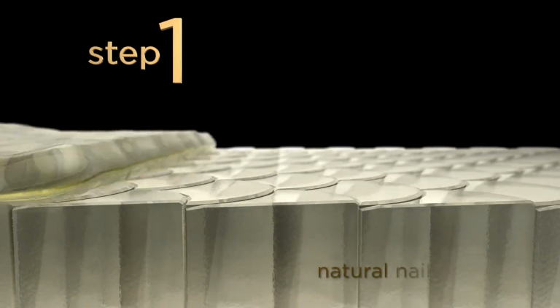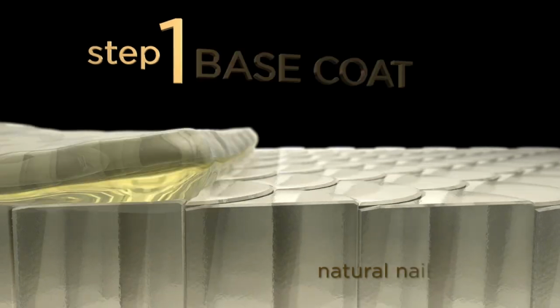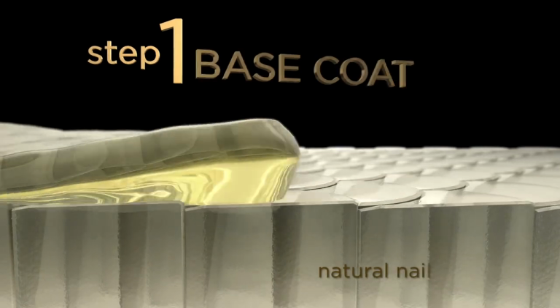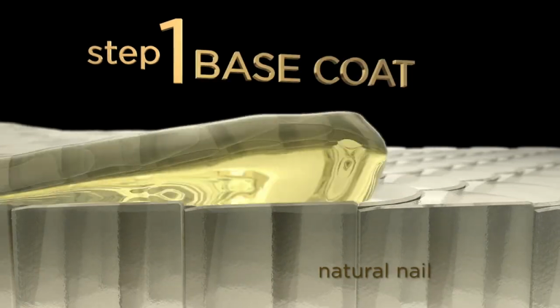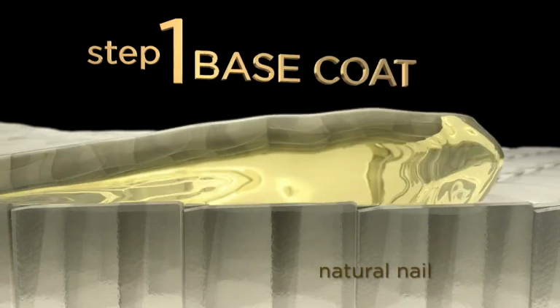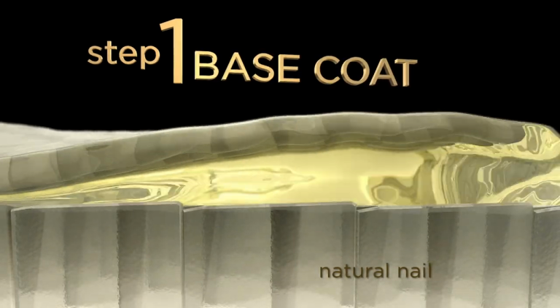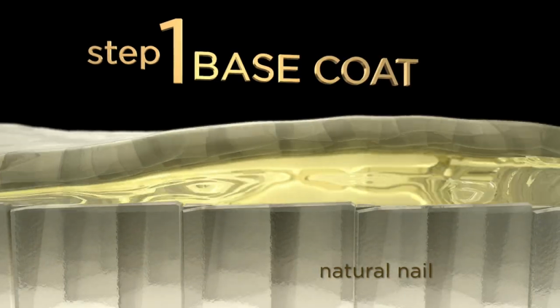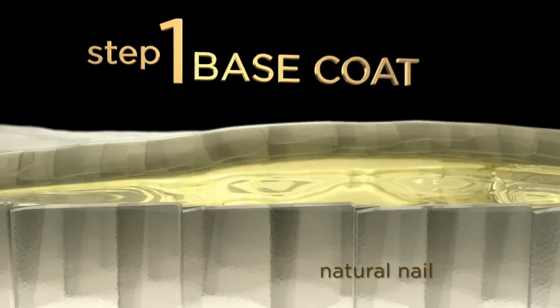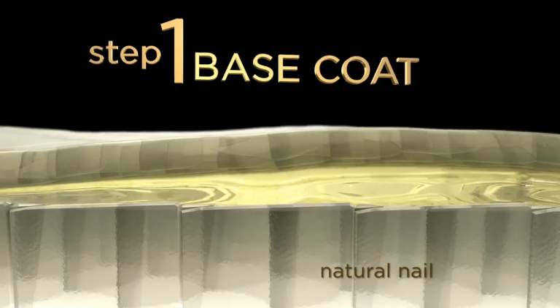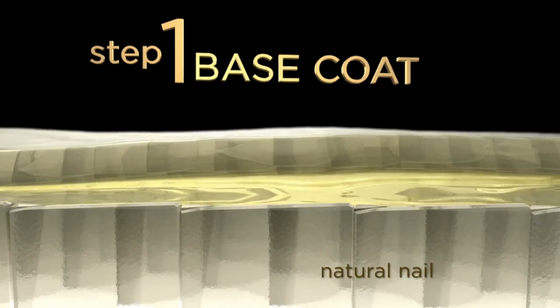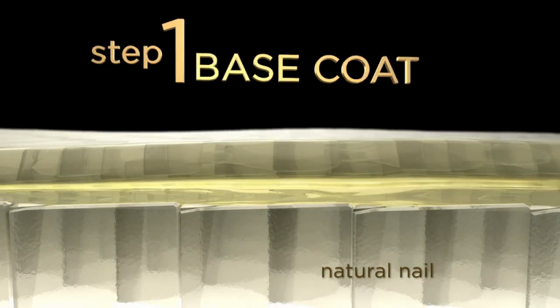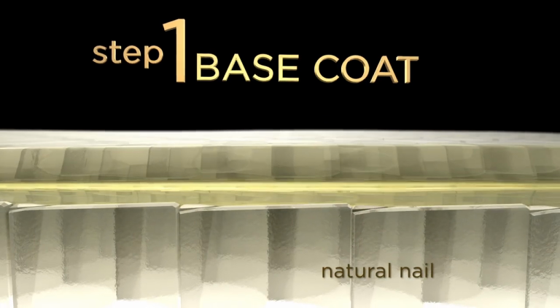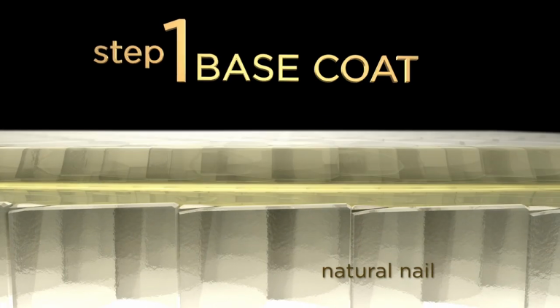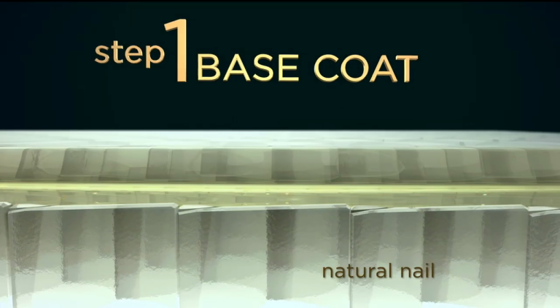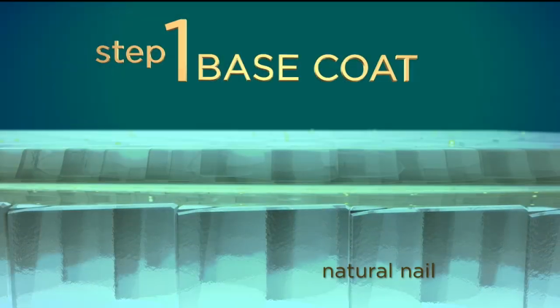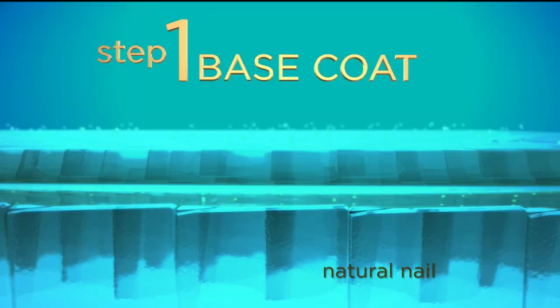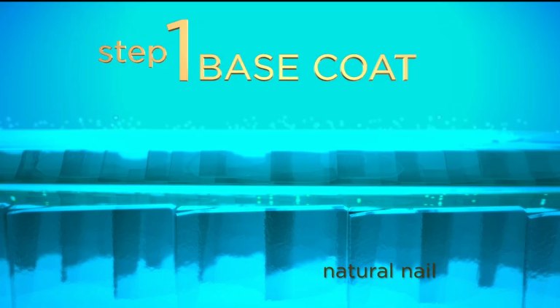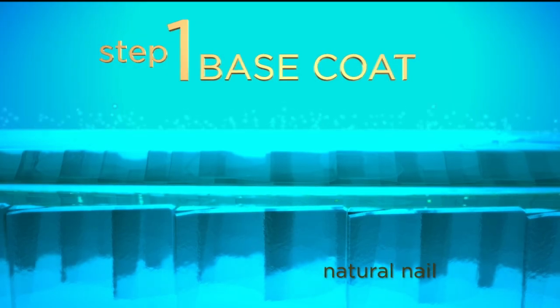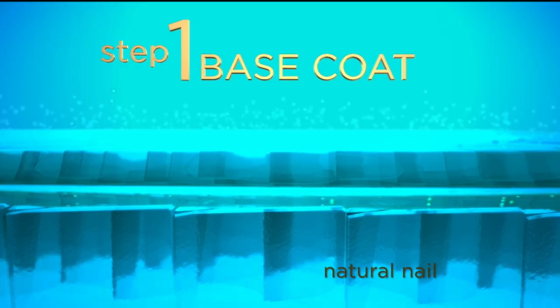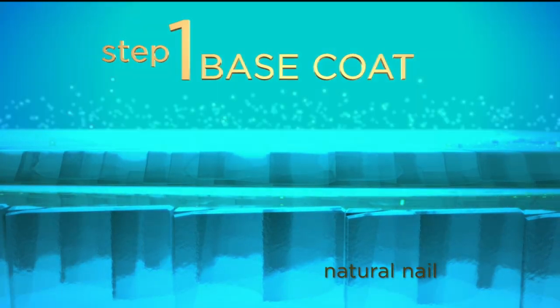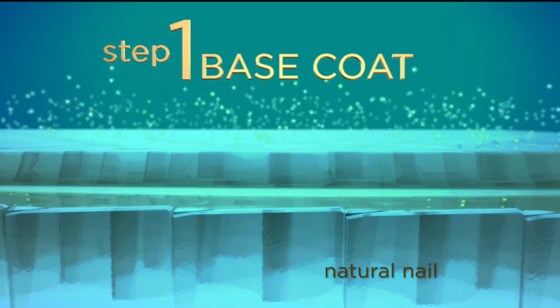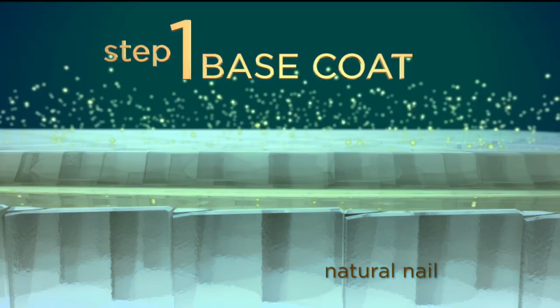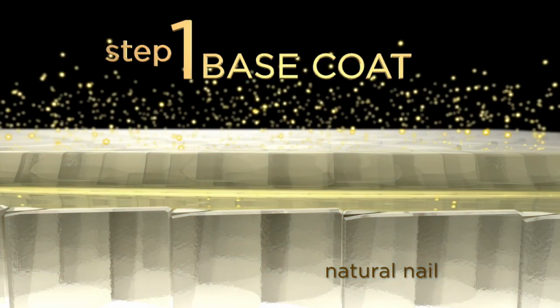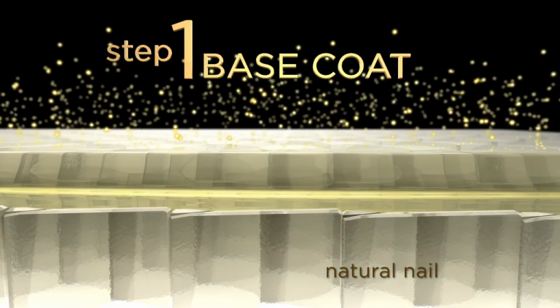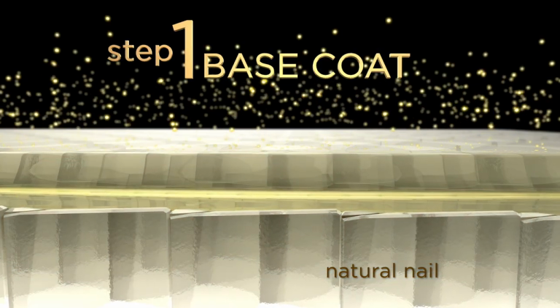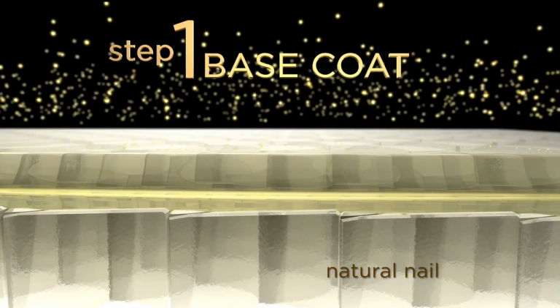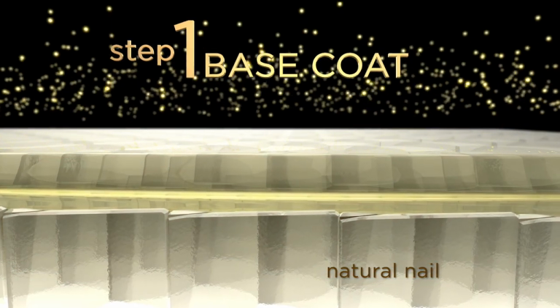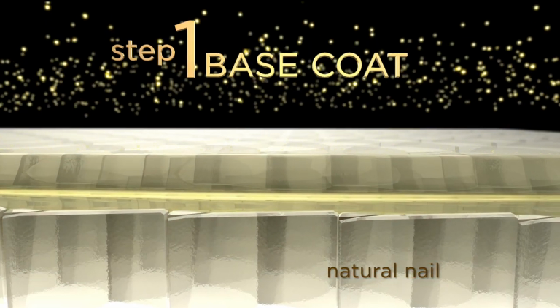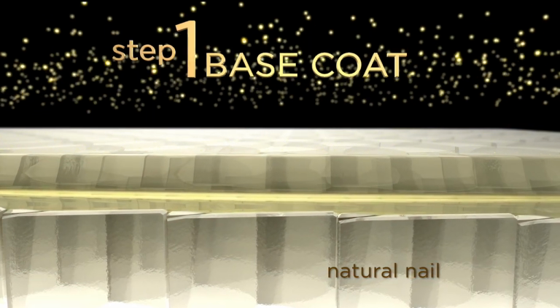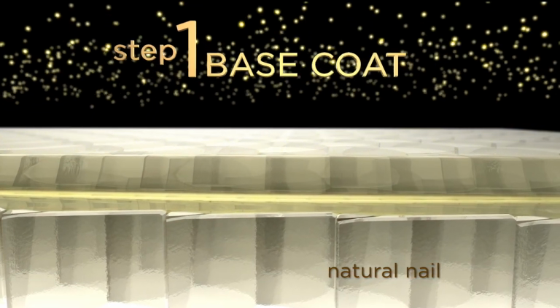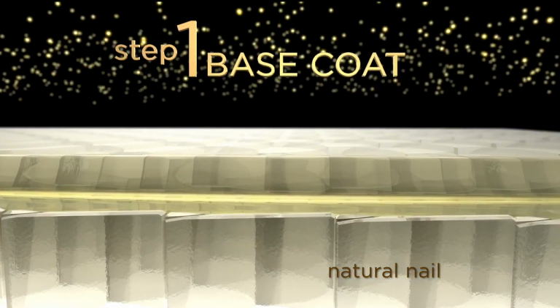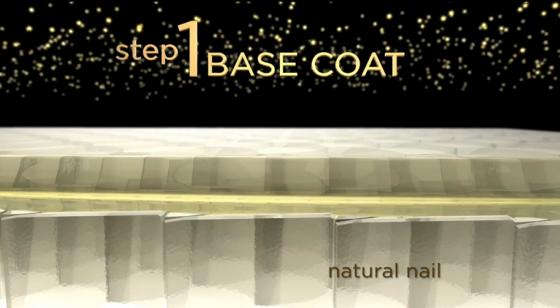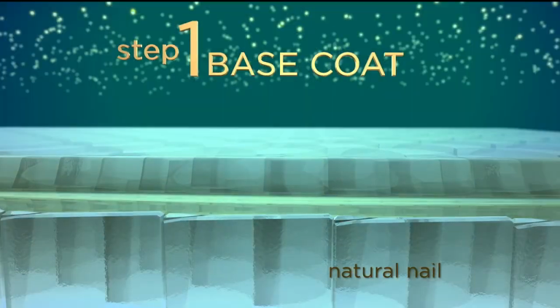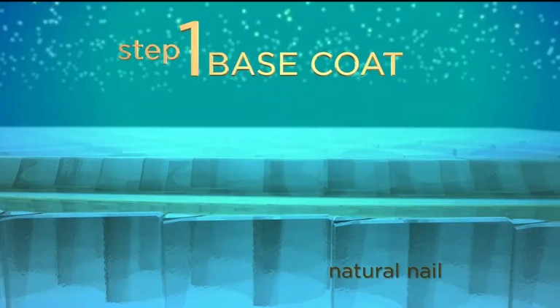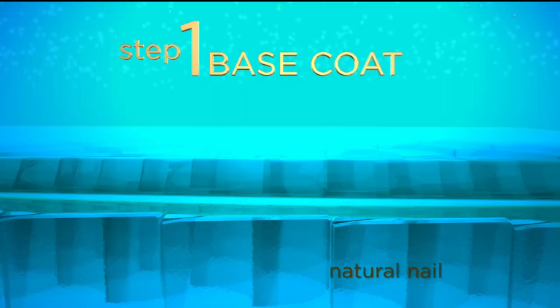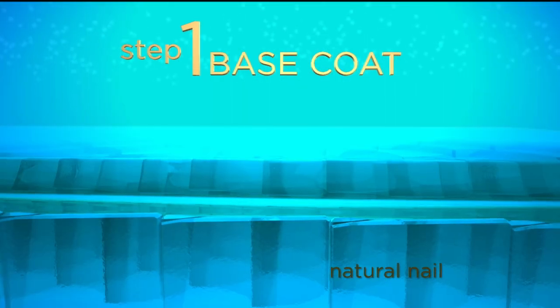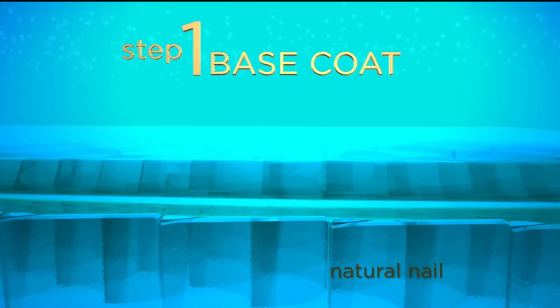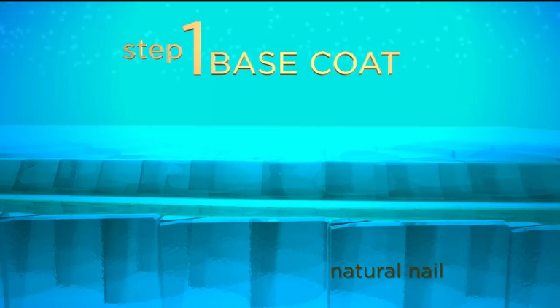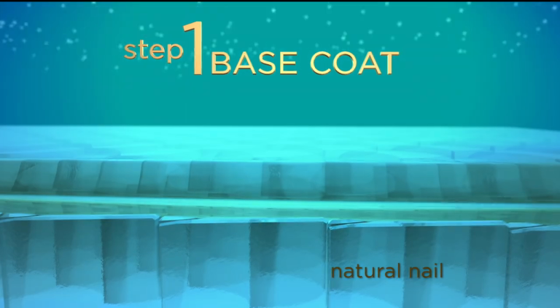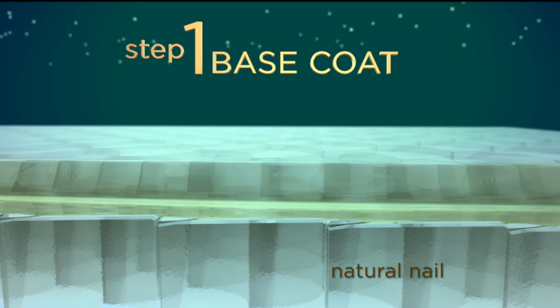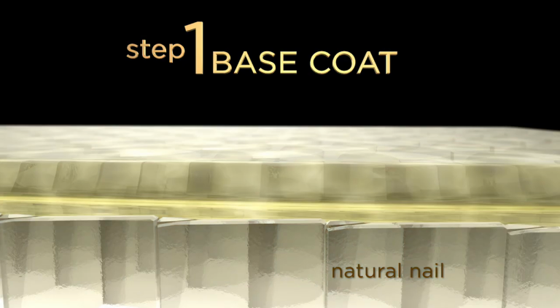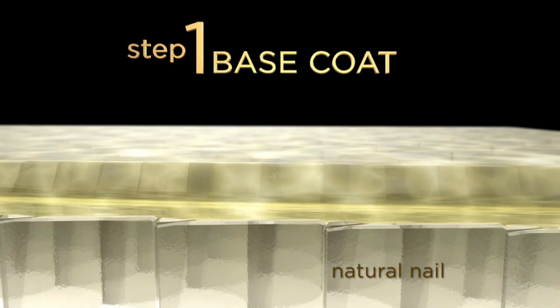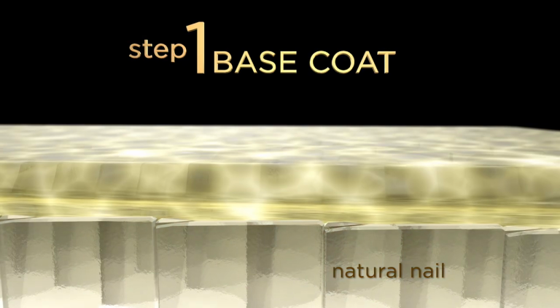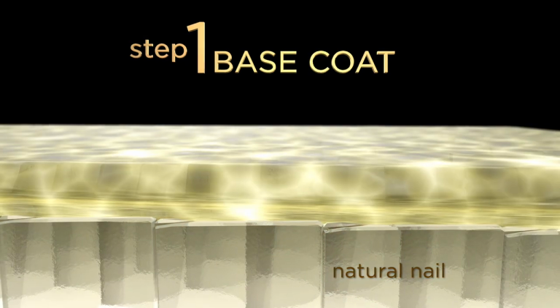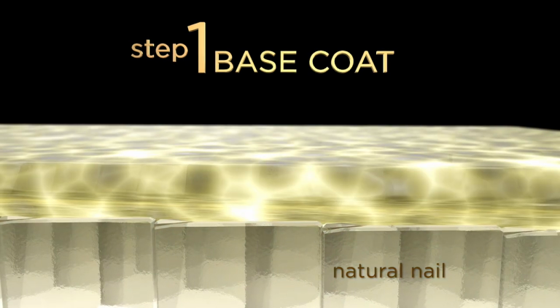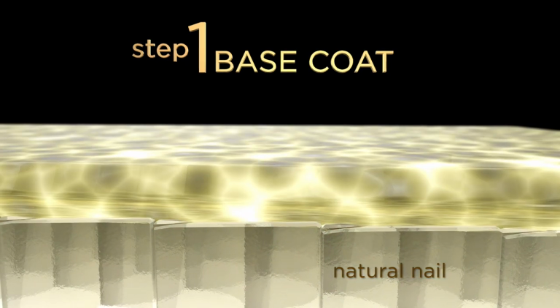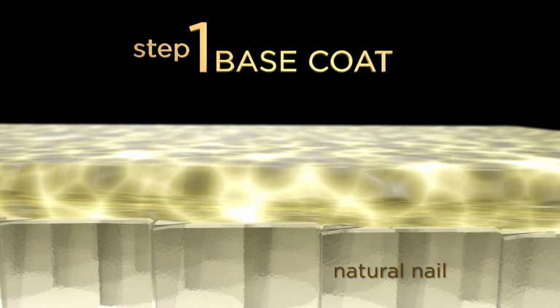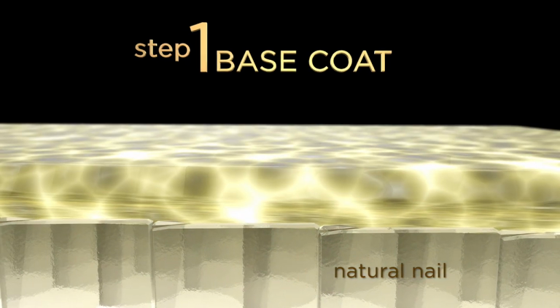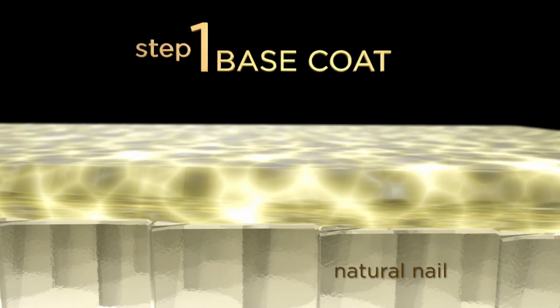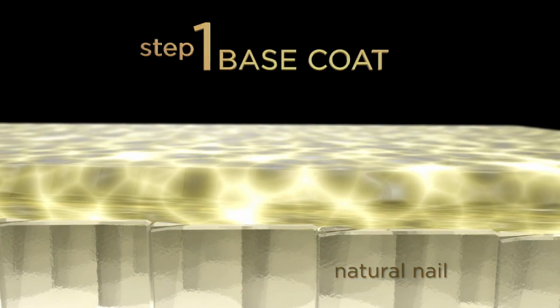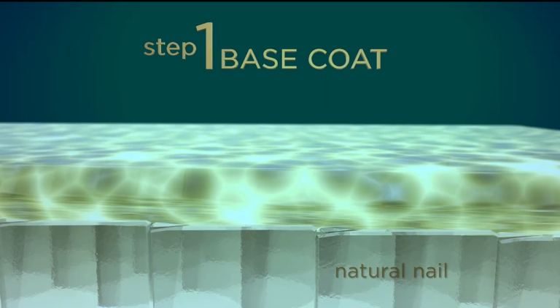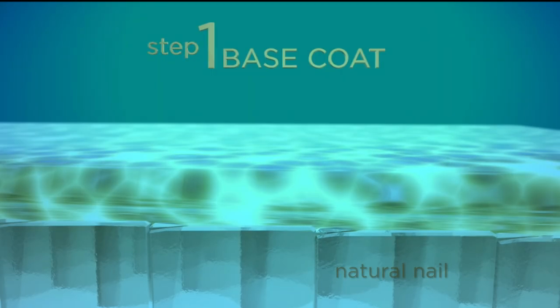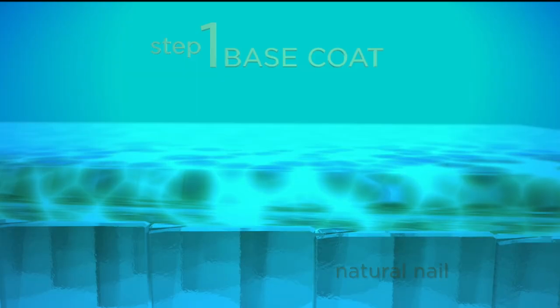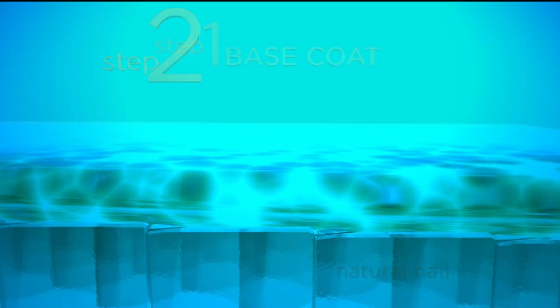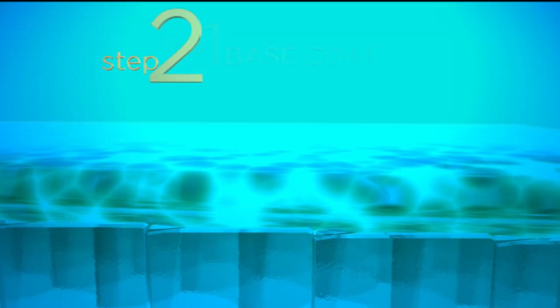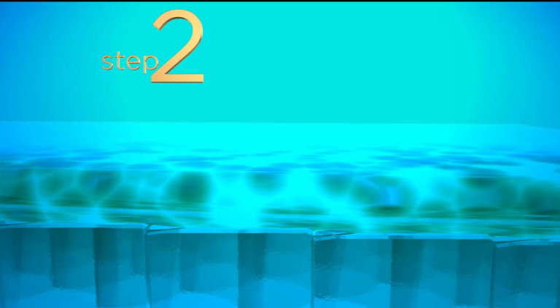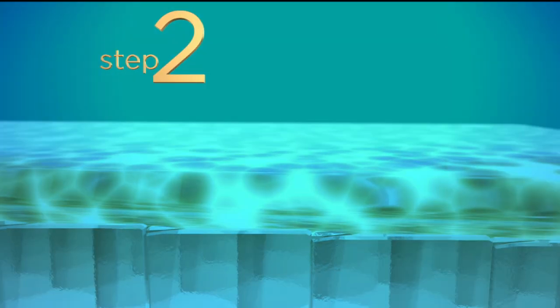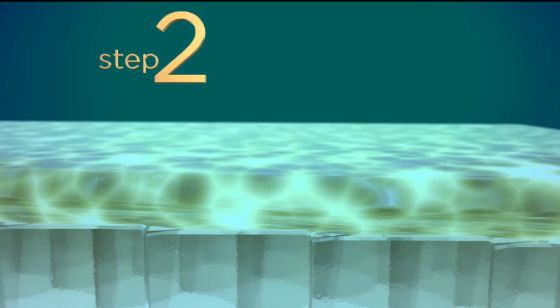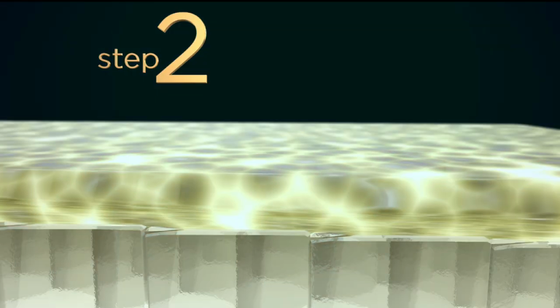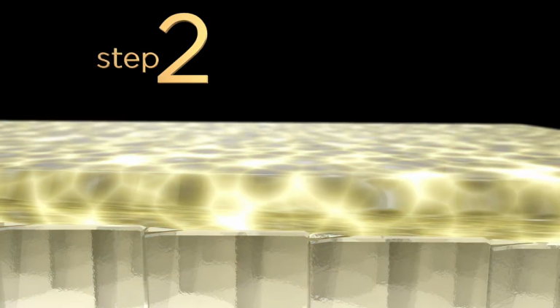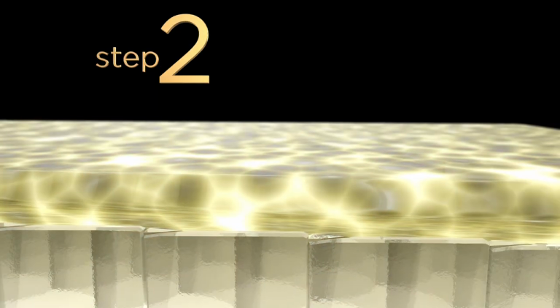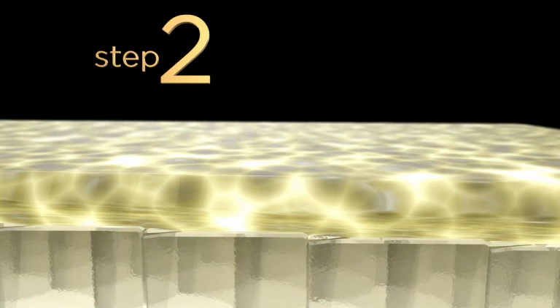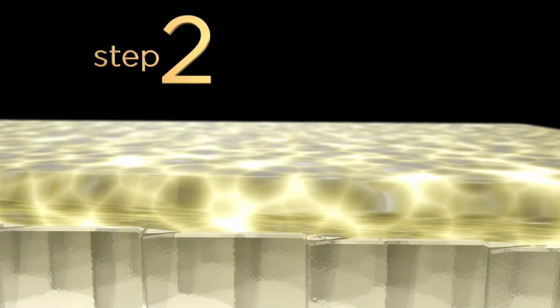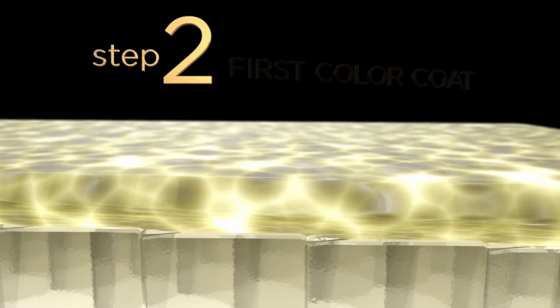Step one: a thin layer of the quick release base coat is applied and cured for 10 seconds with a CND LED lamp.